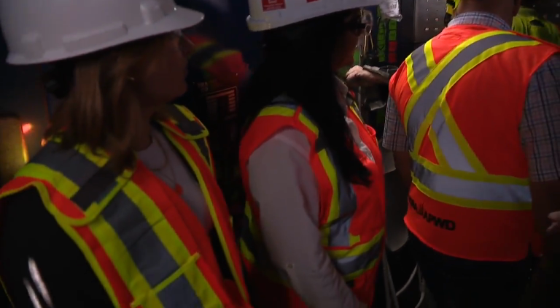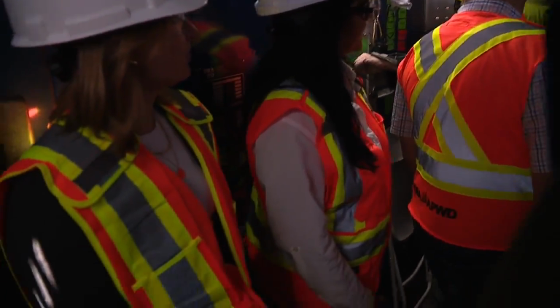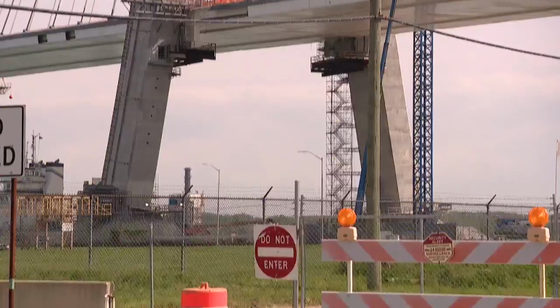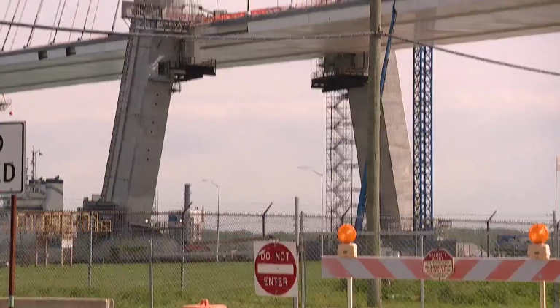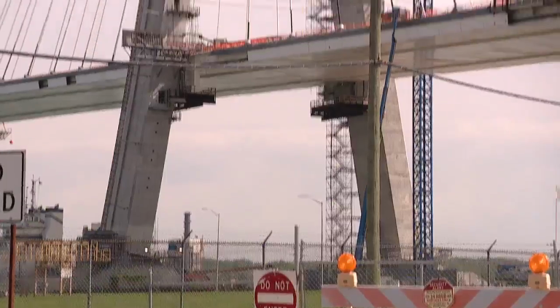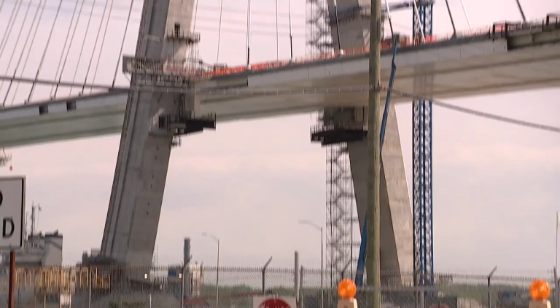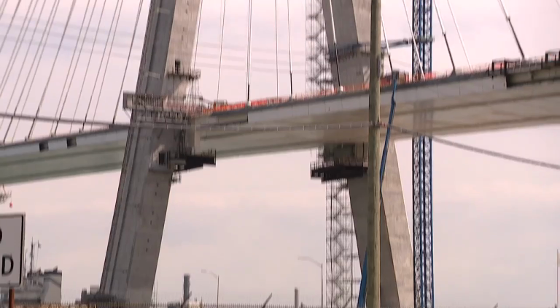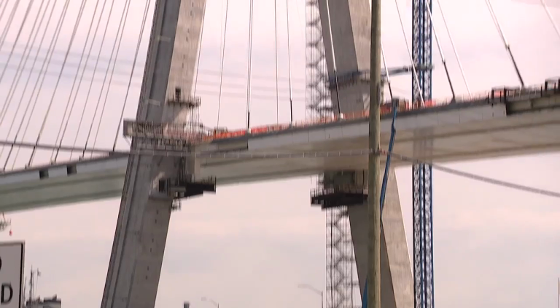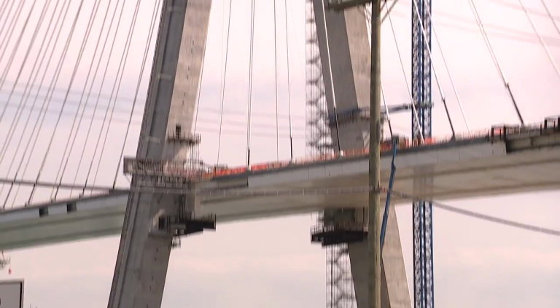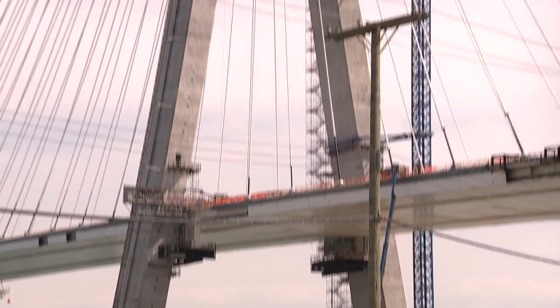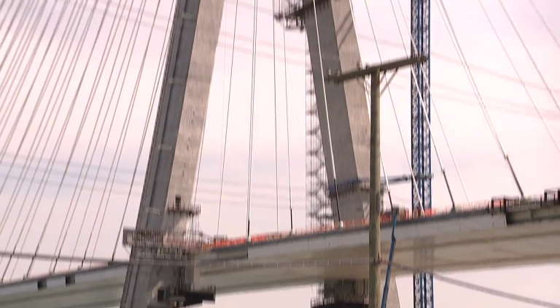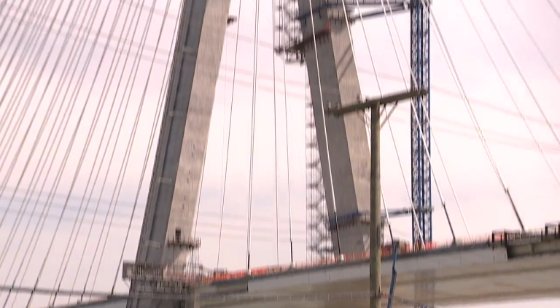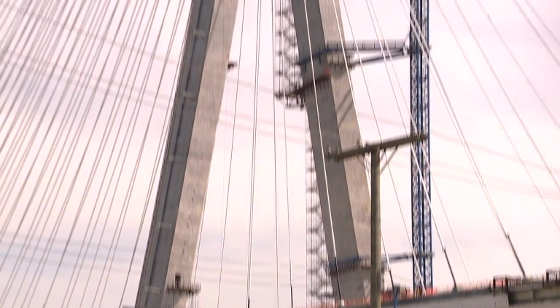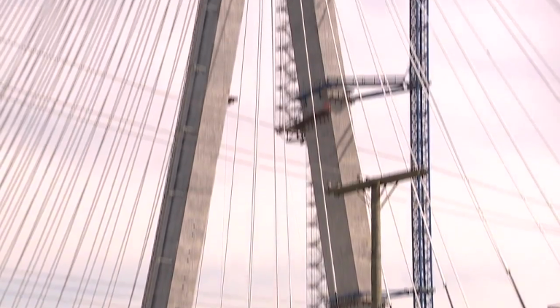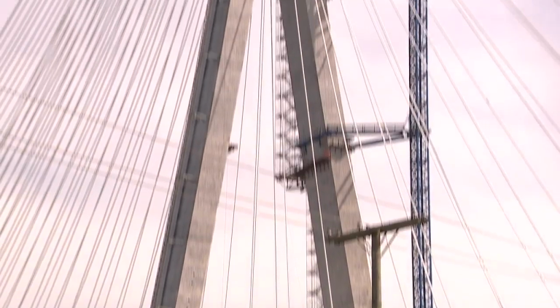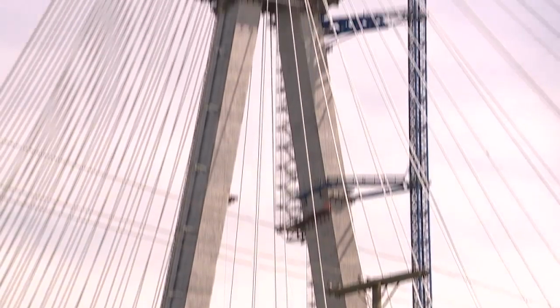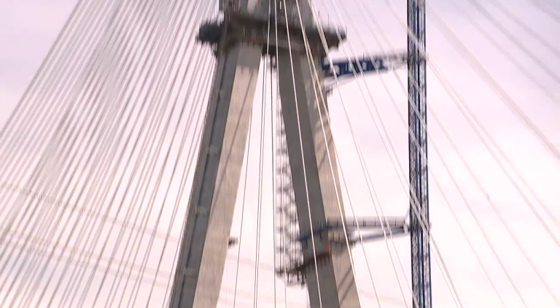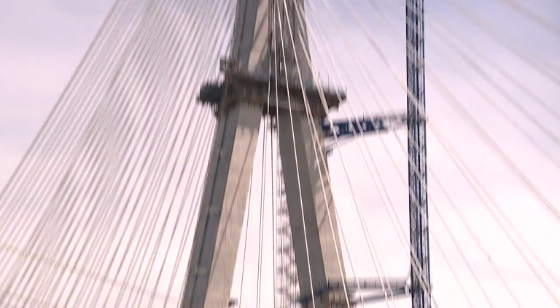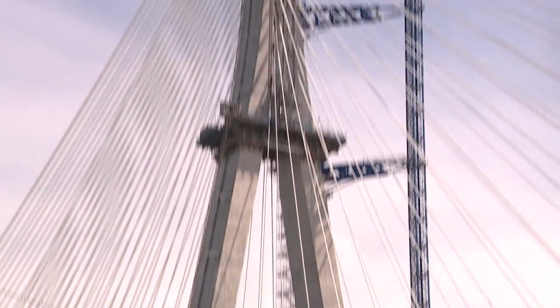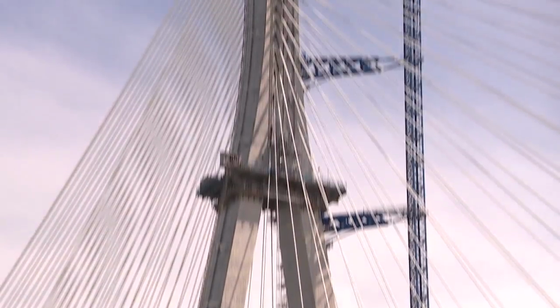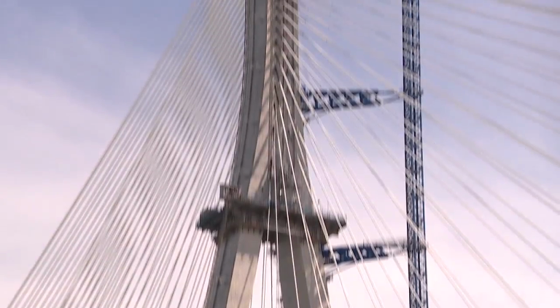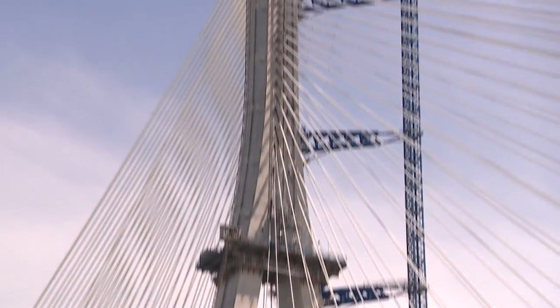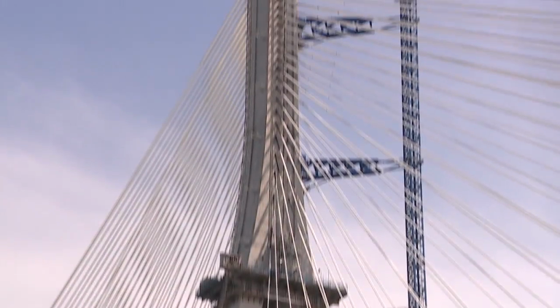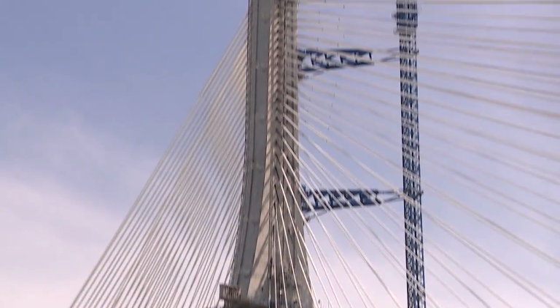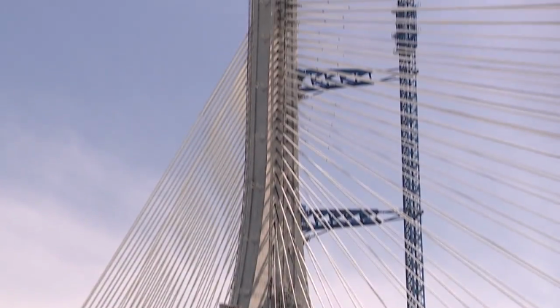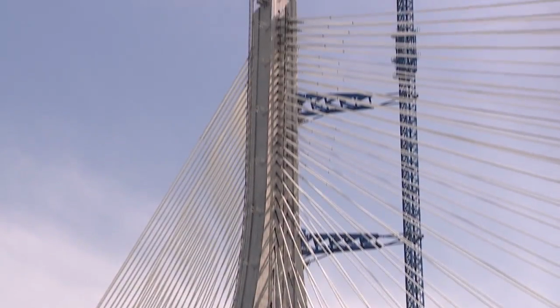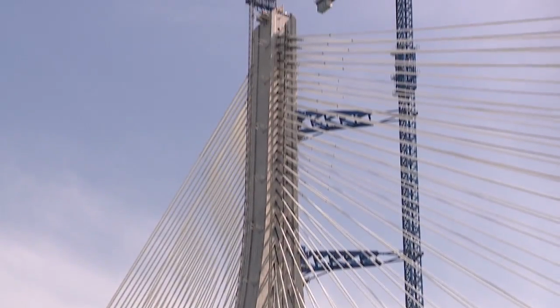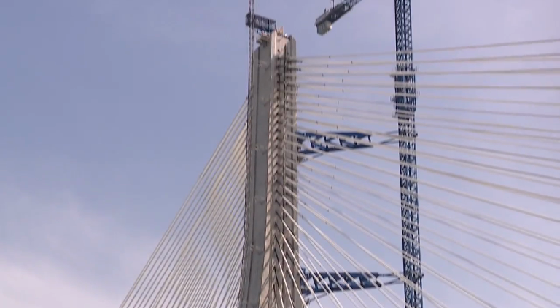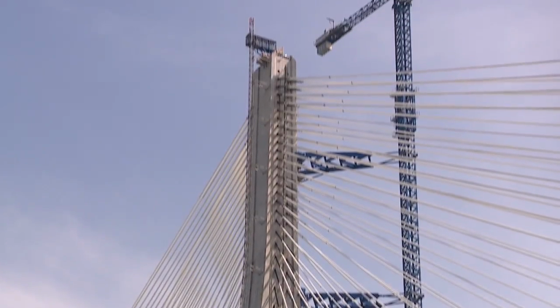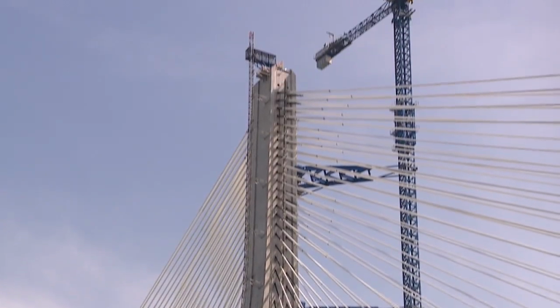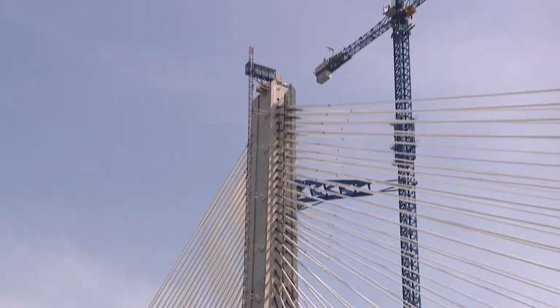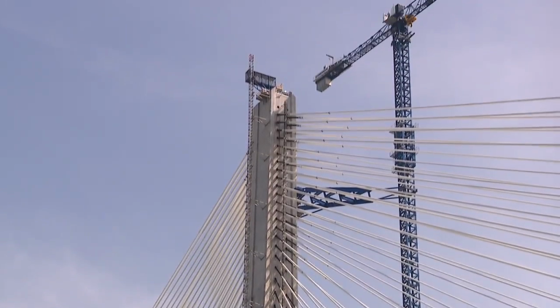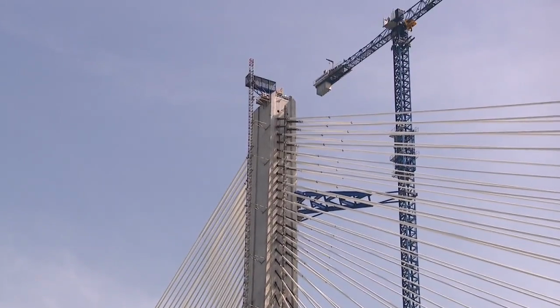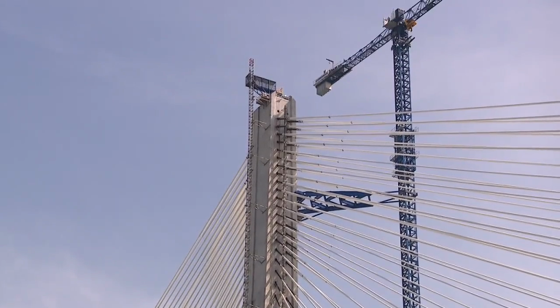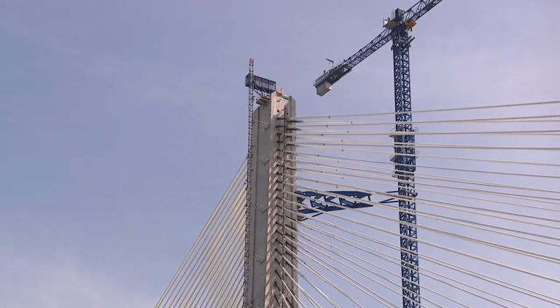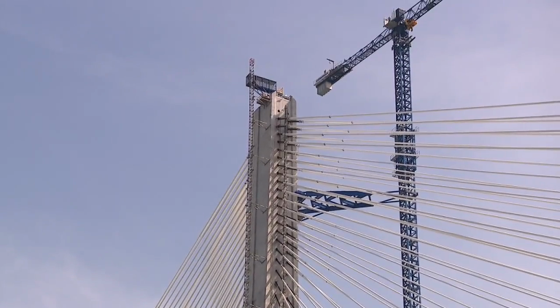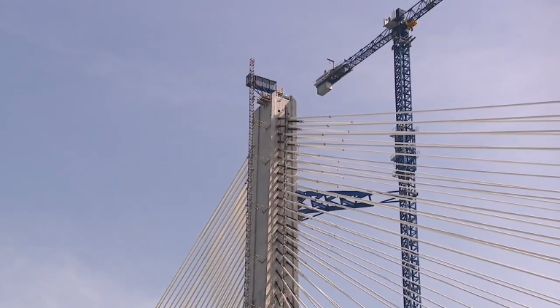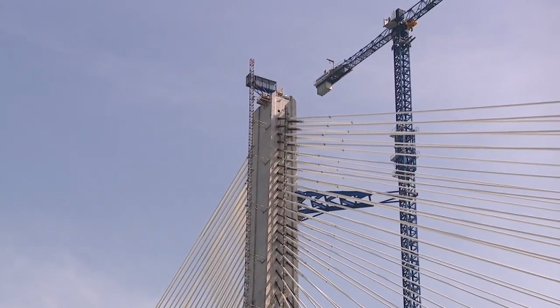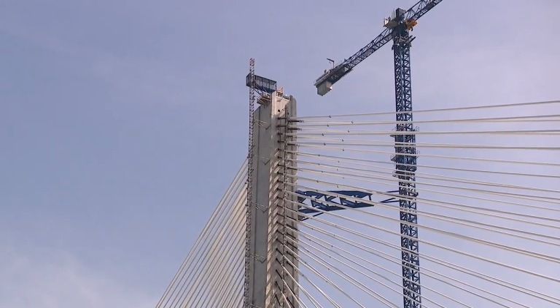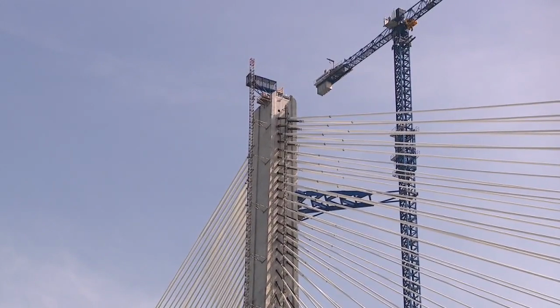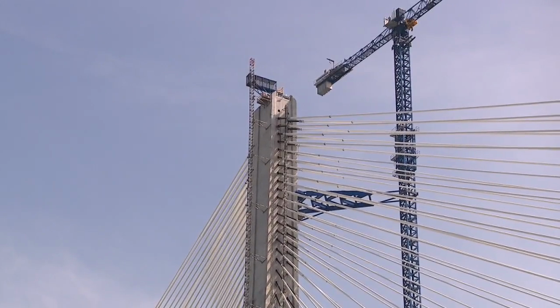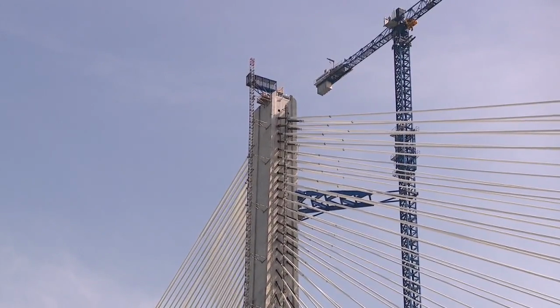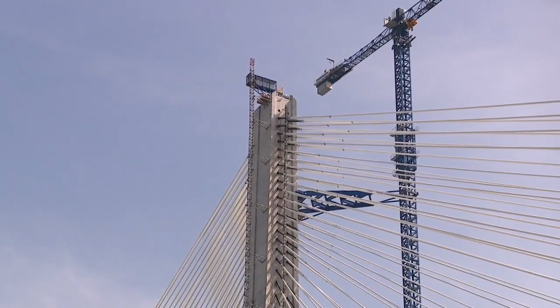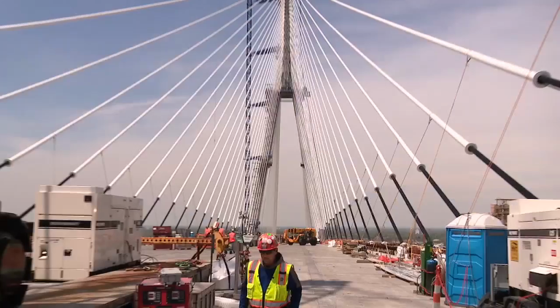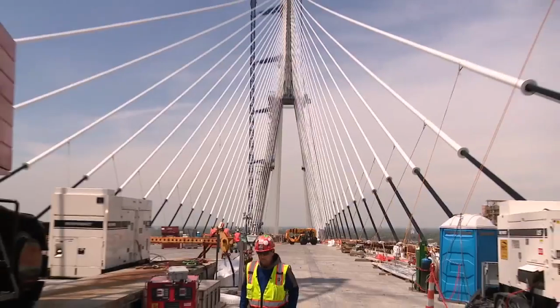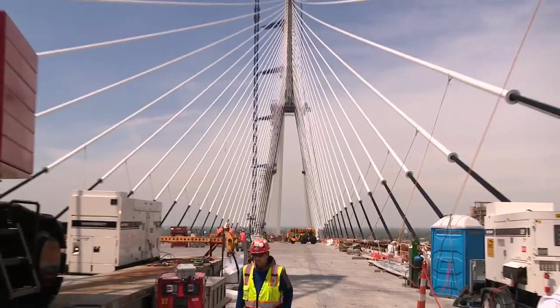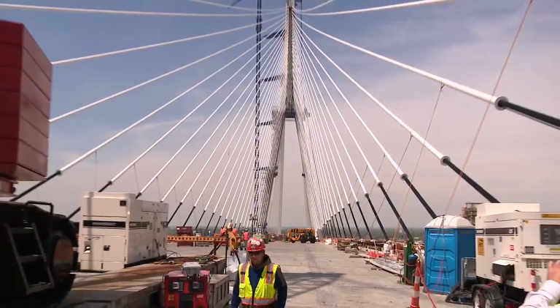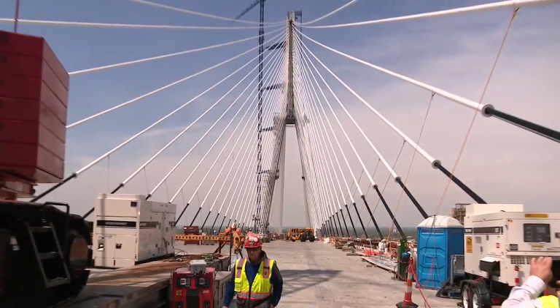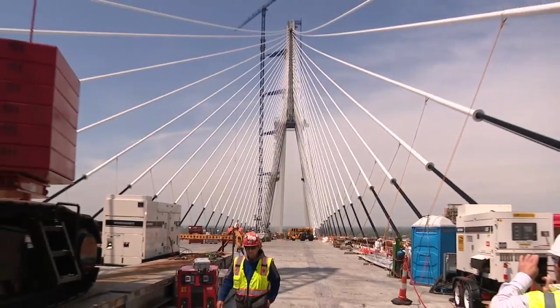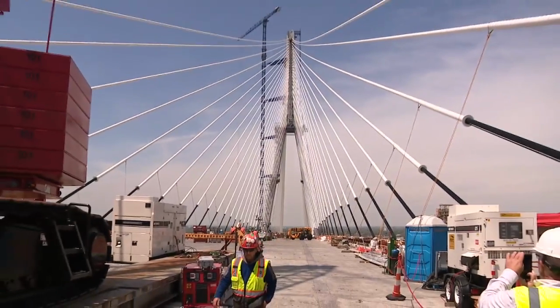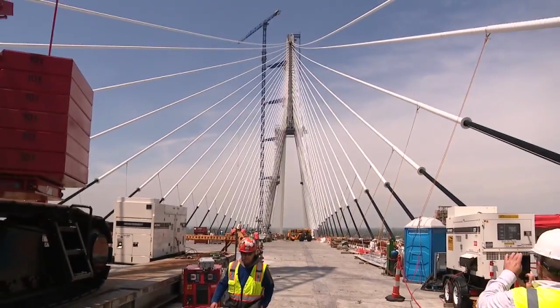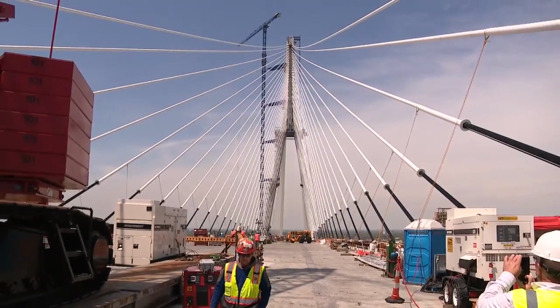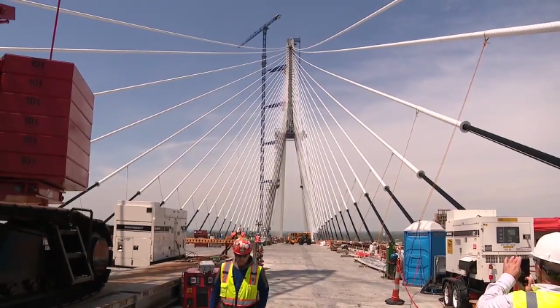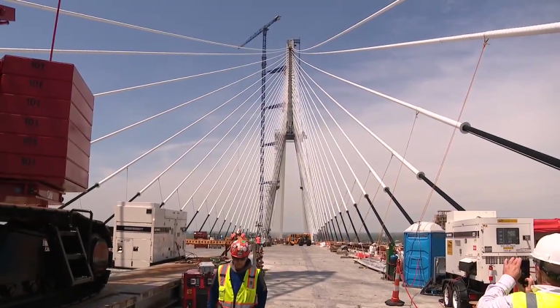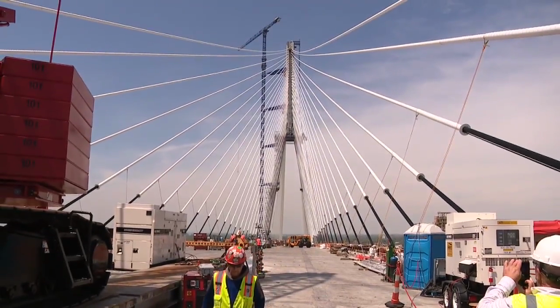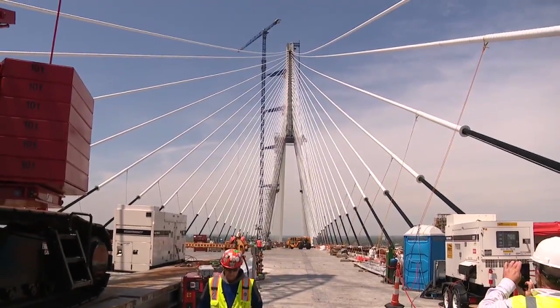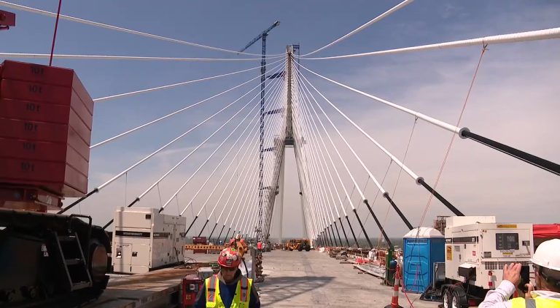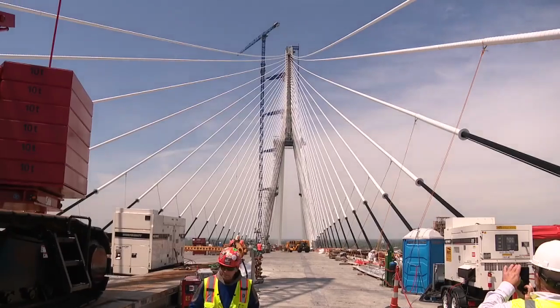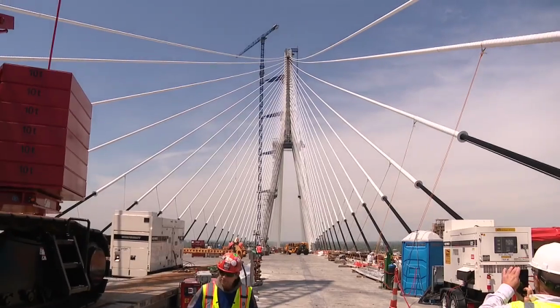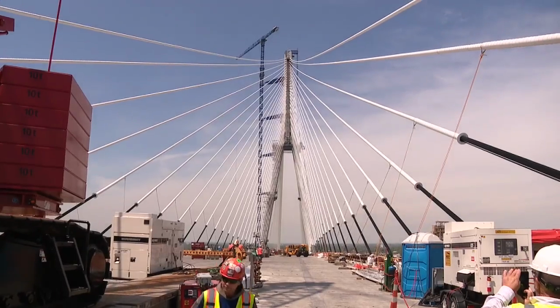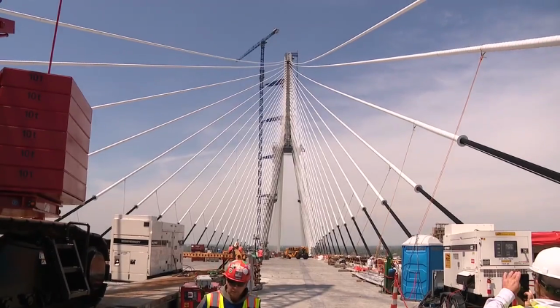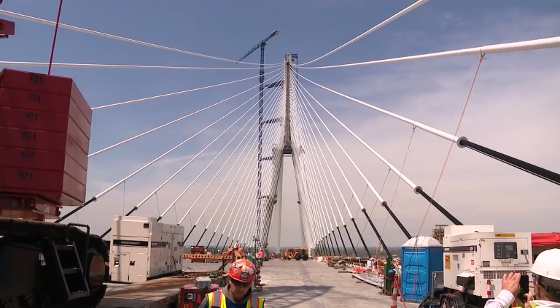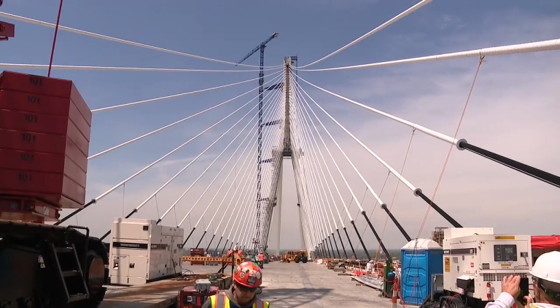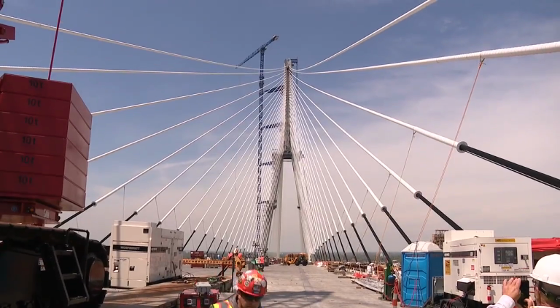That's high up. The towers are 722 feet in the air — that's about how tall the Renaissance Center is.